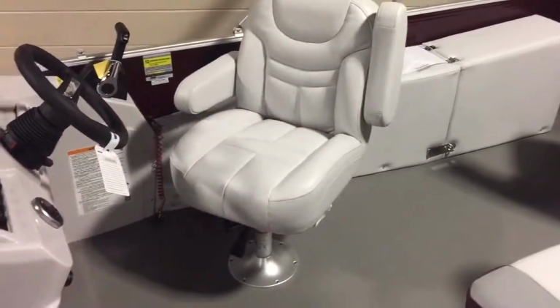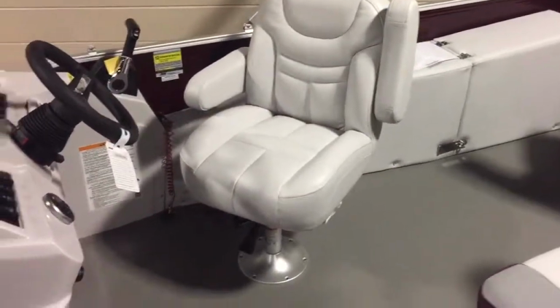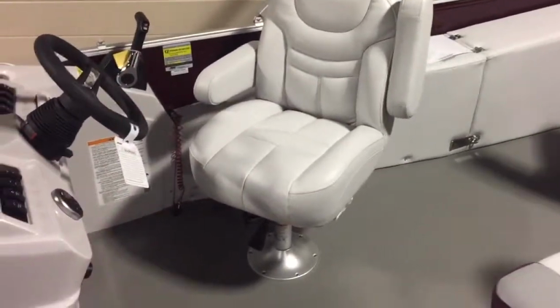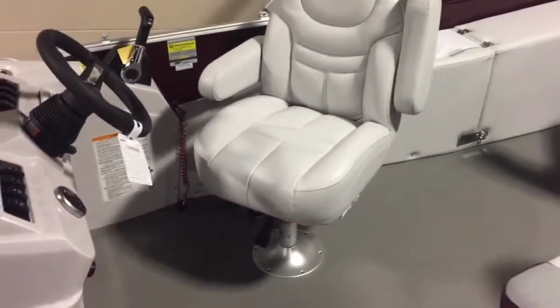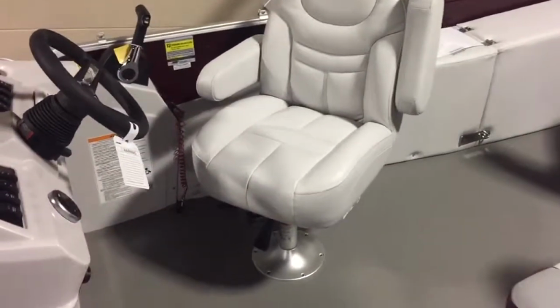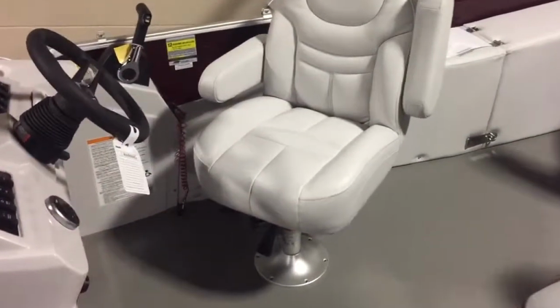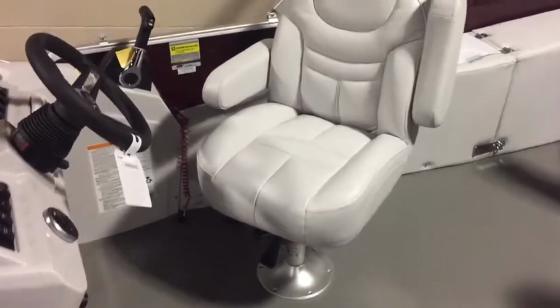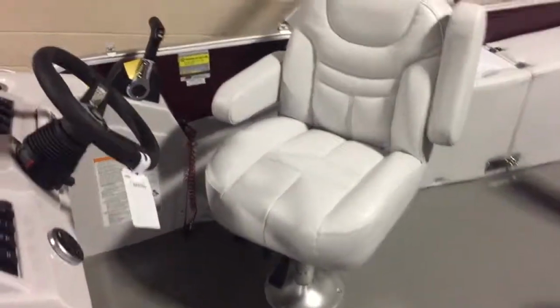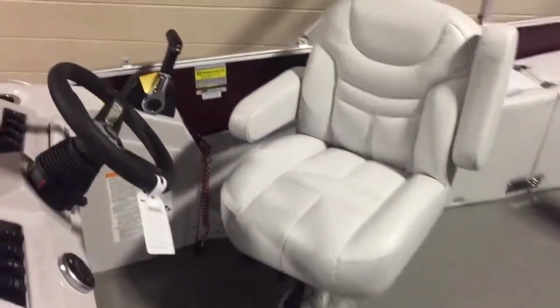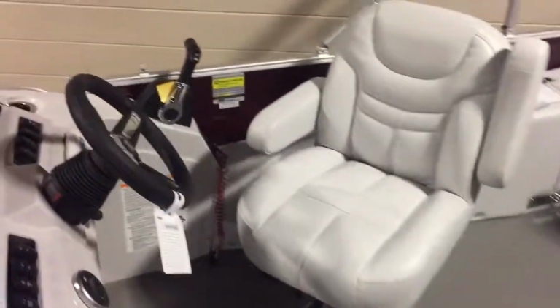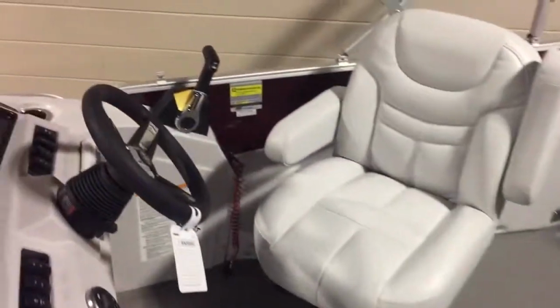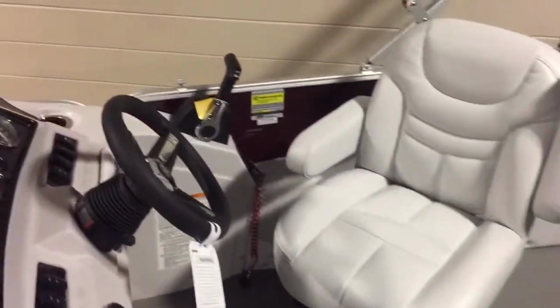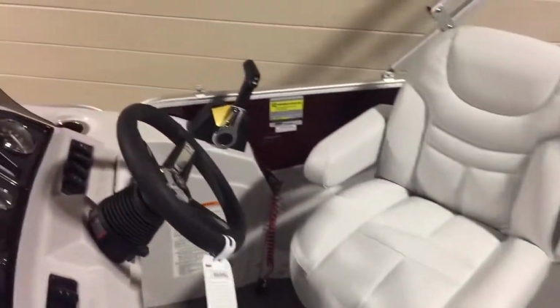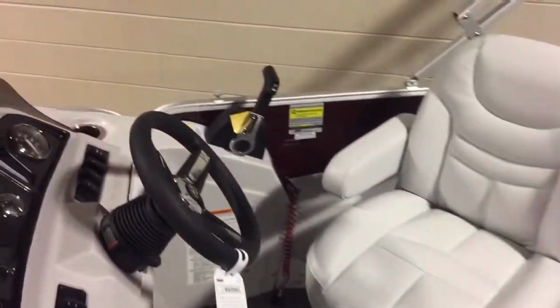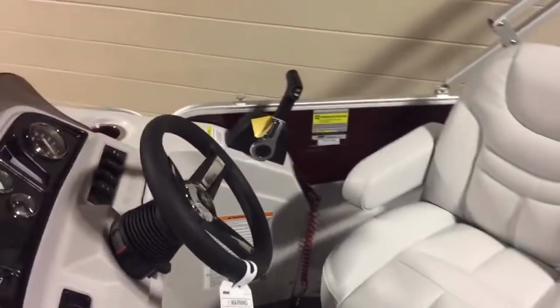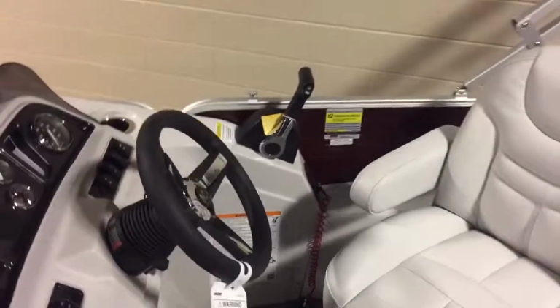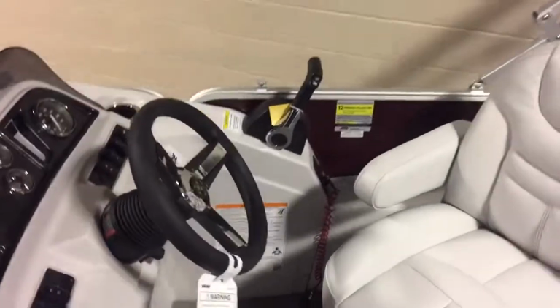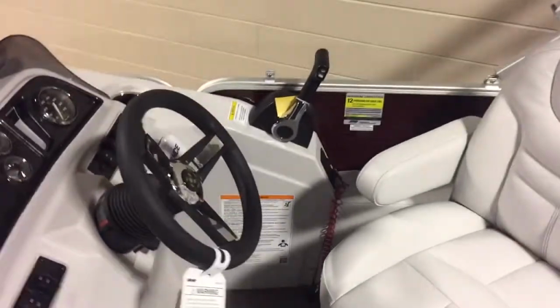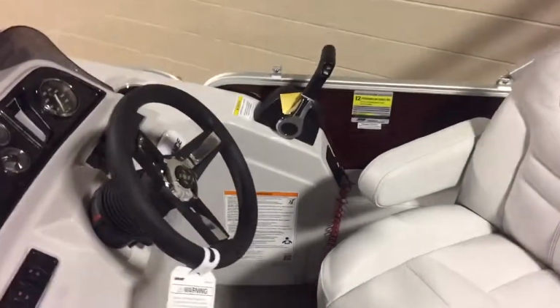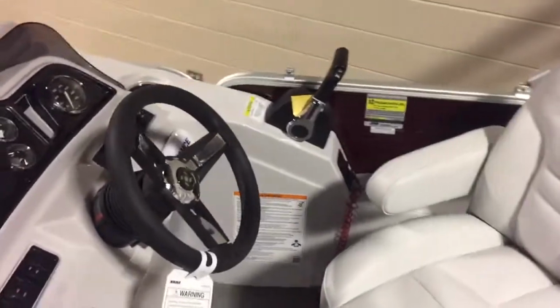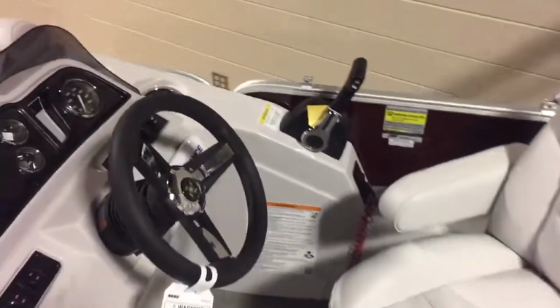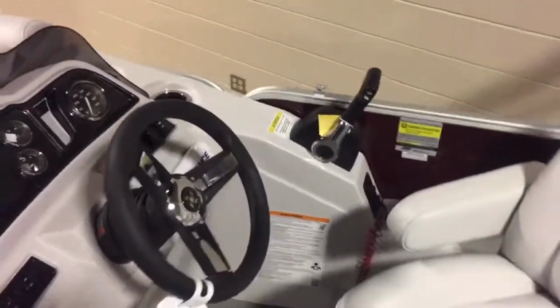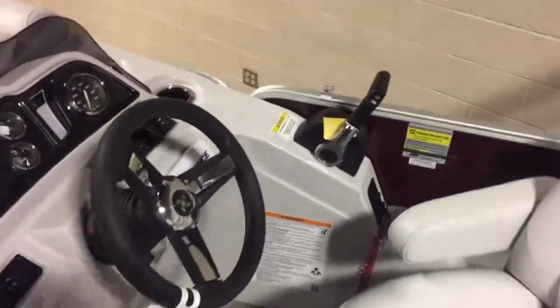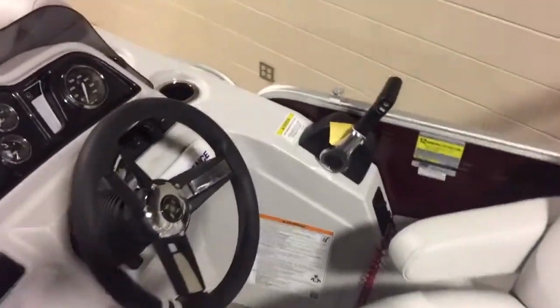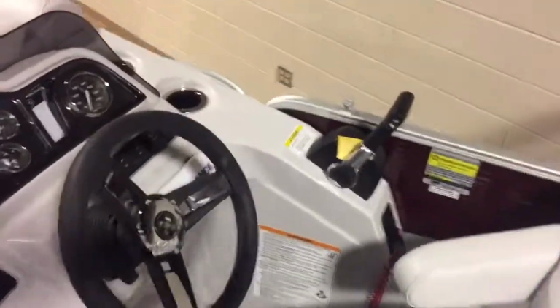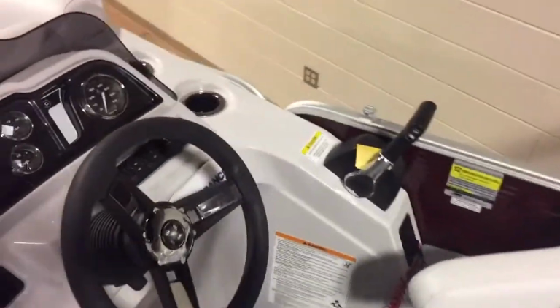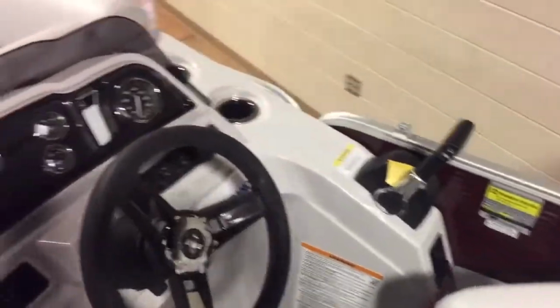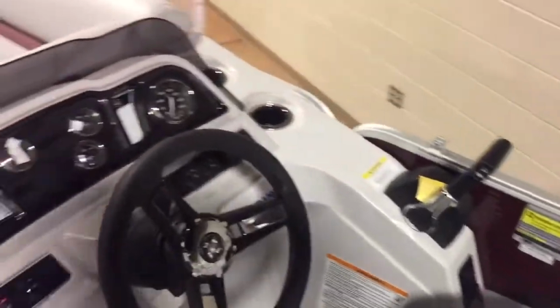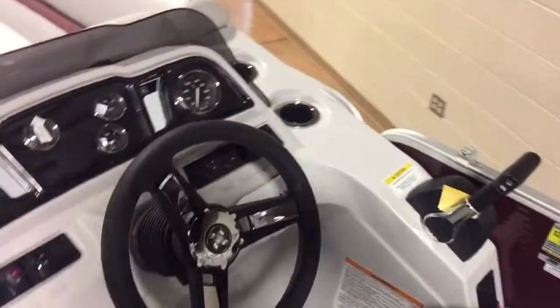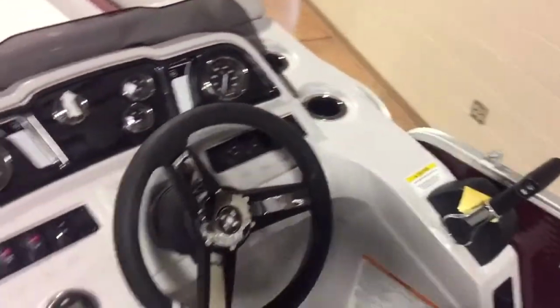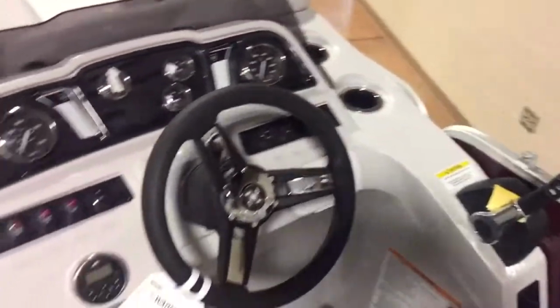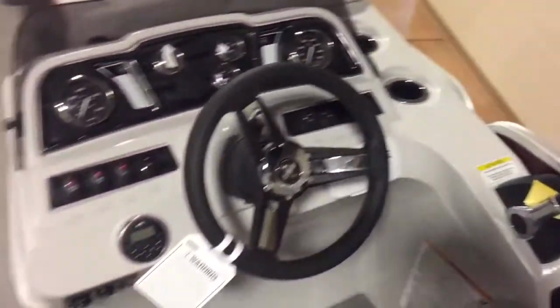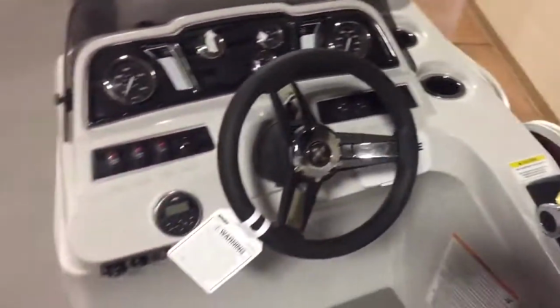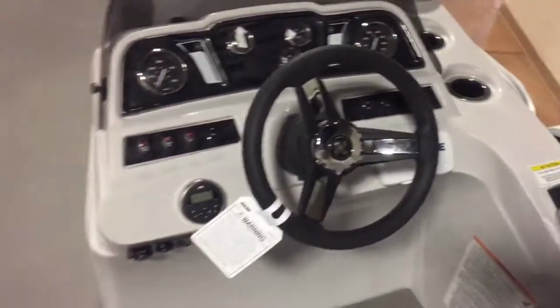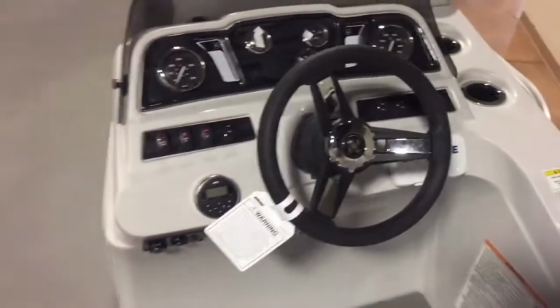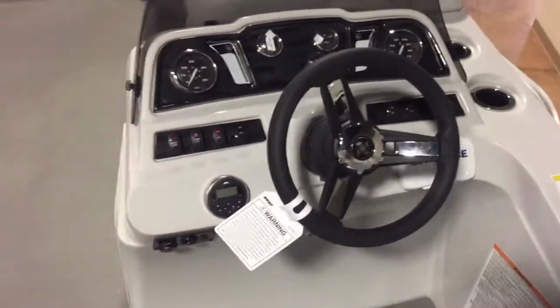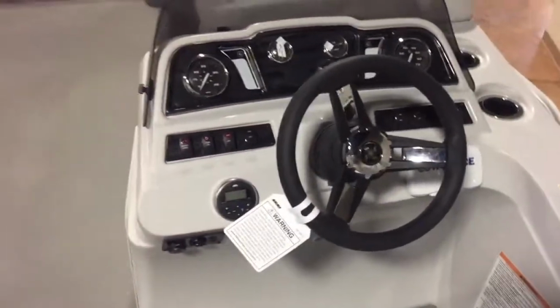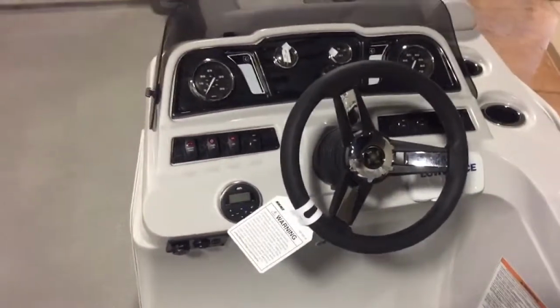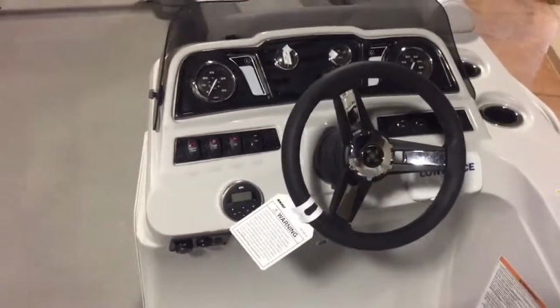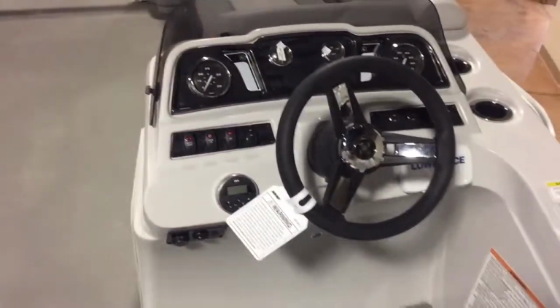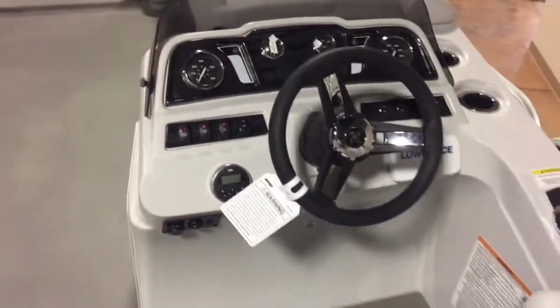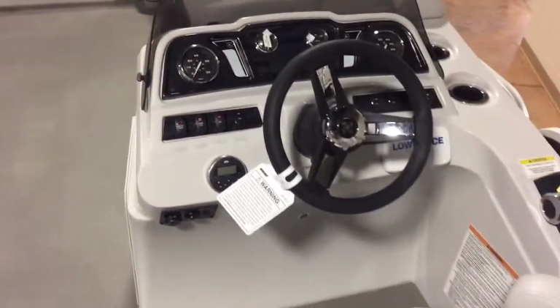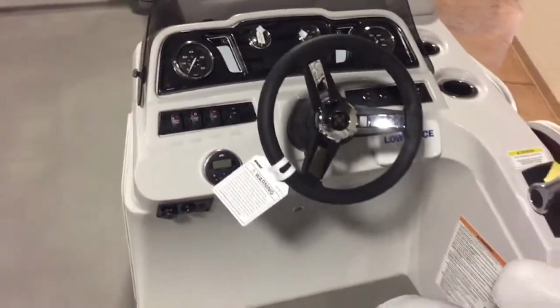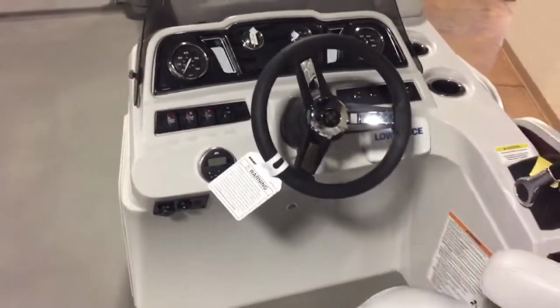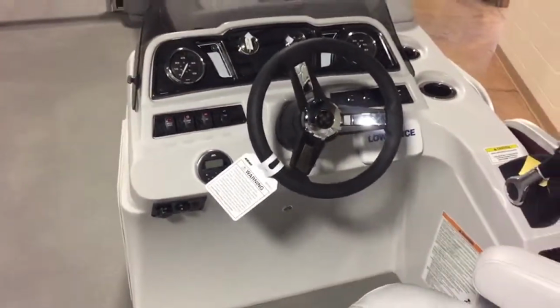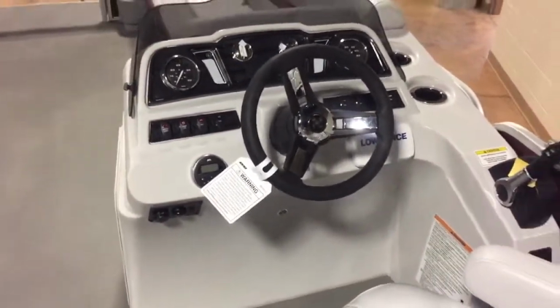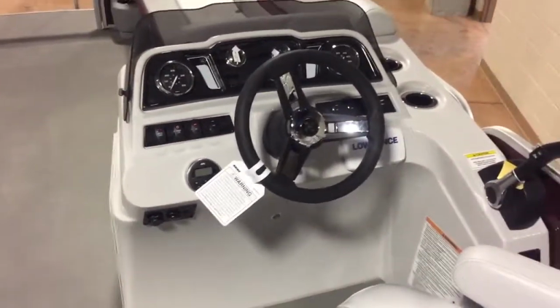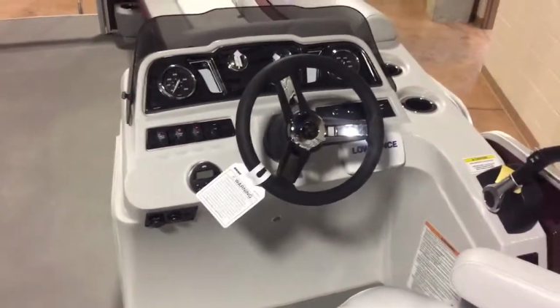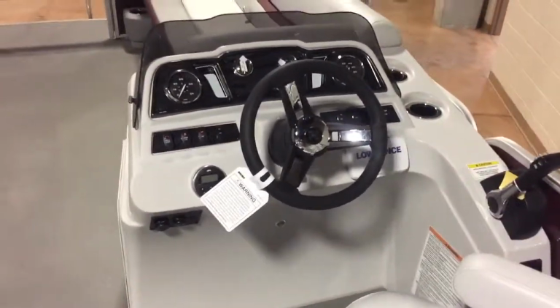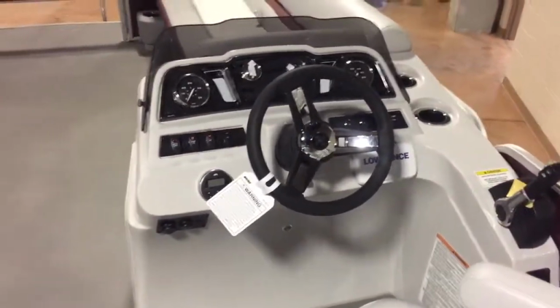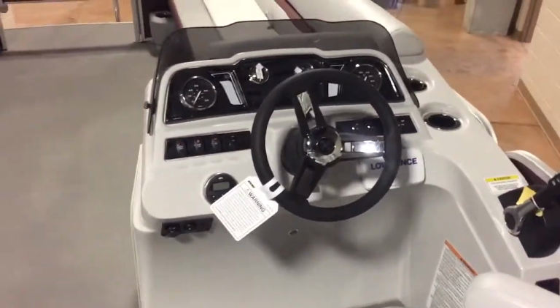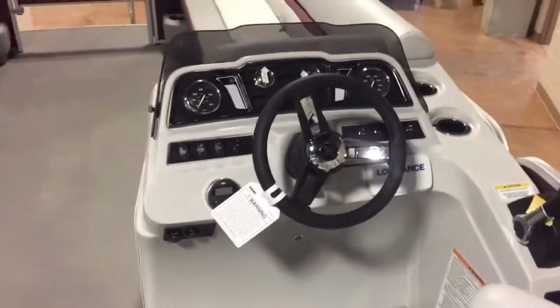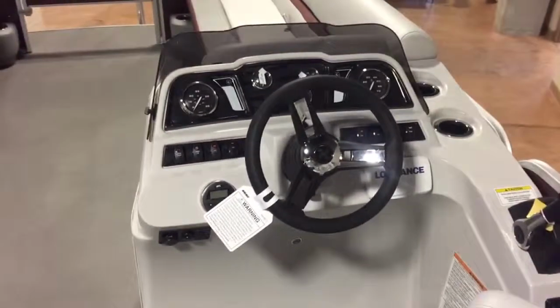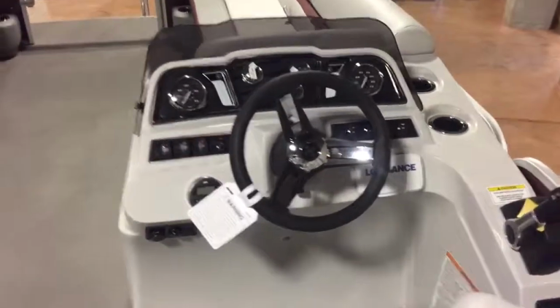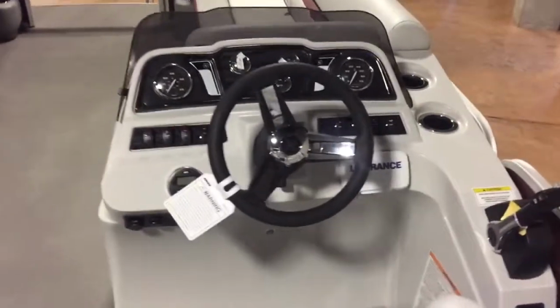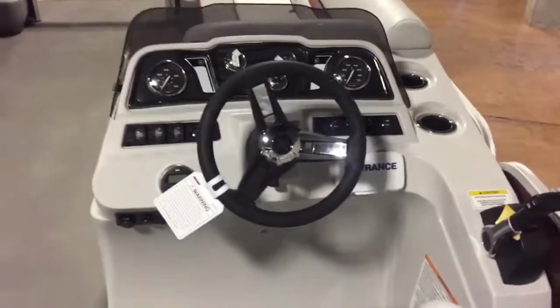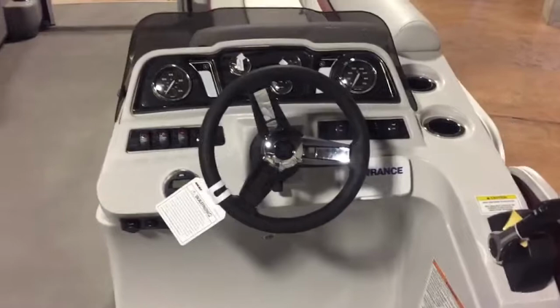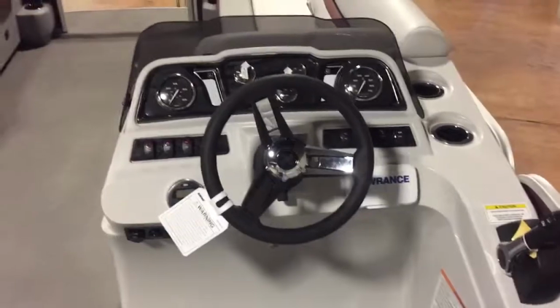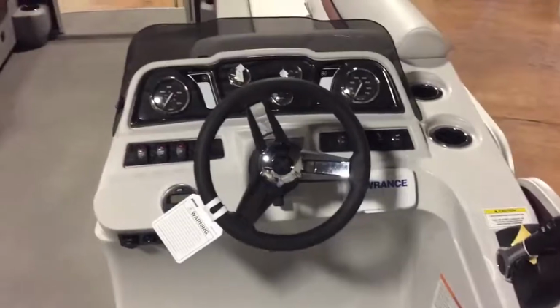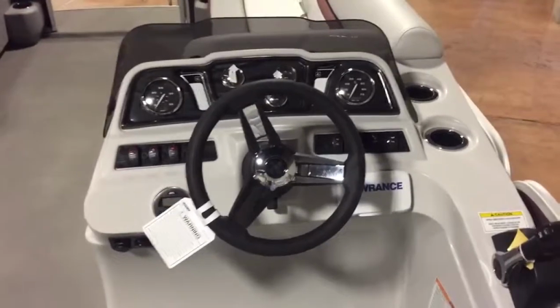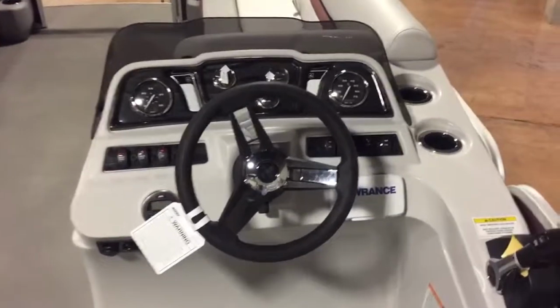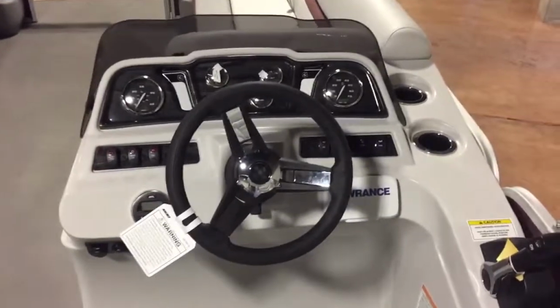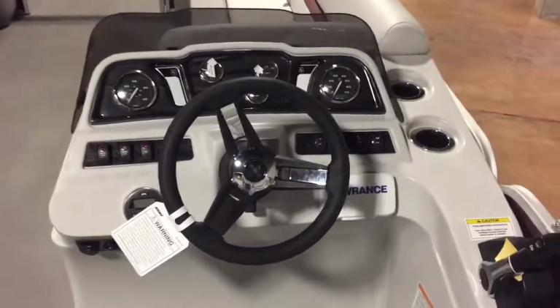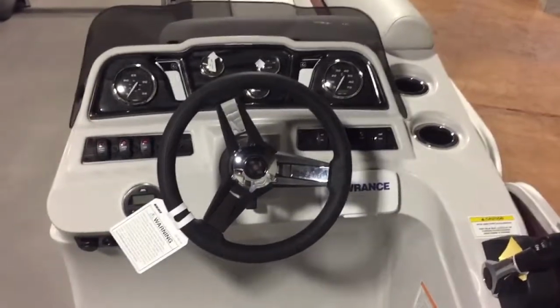The L-shaped seating layout and the upgraded helm chair with fold-down arms are great features. Take a look at the new redesigned helm for Sweetwater here for 2019 — it has a Bluetooth stereo and the Lowrance fish finder.